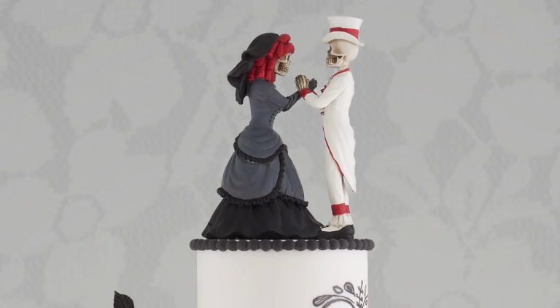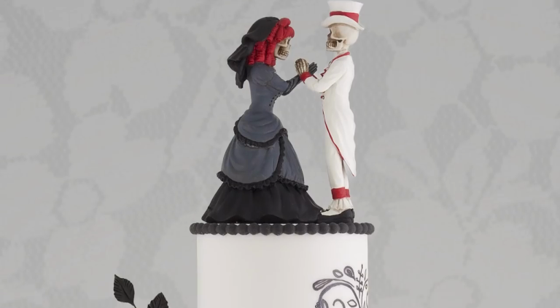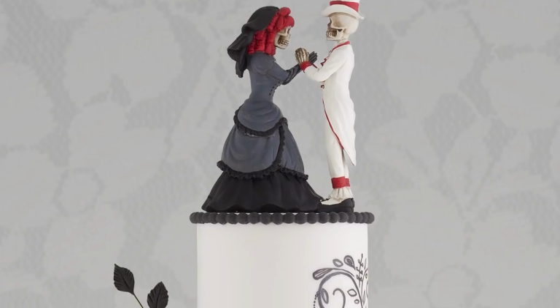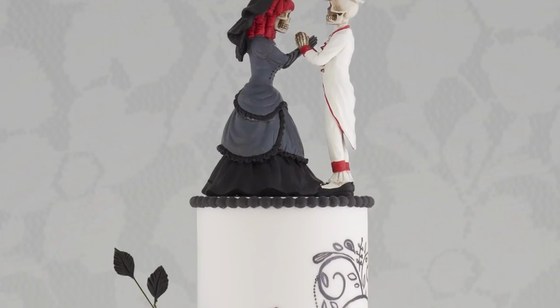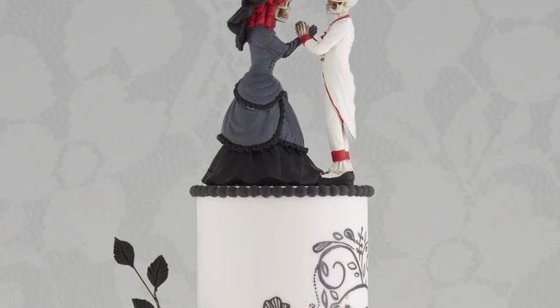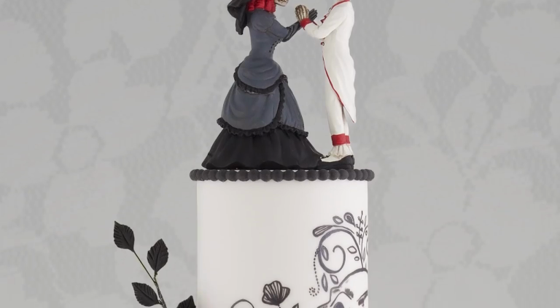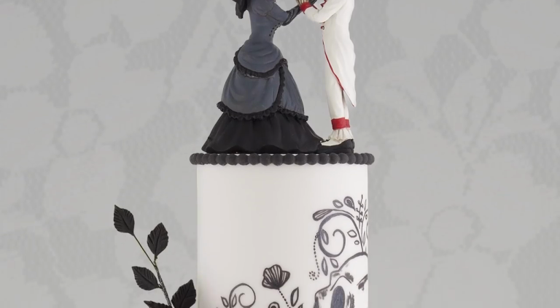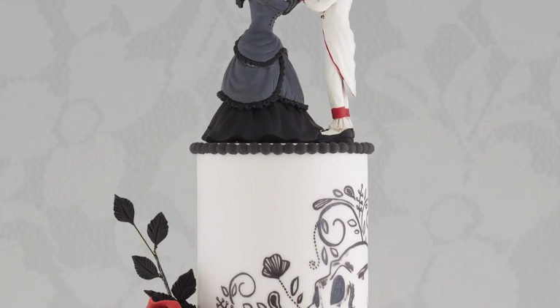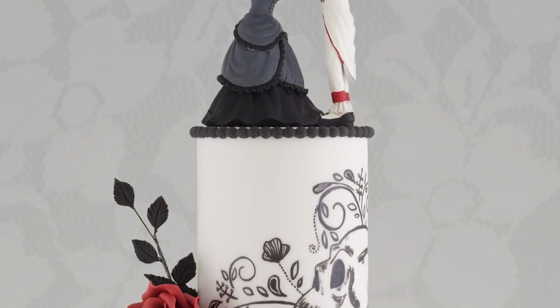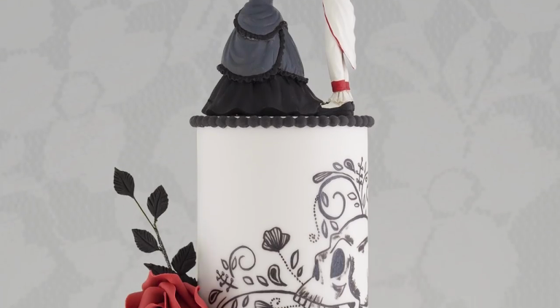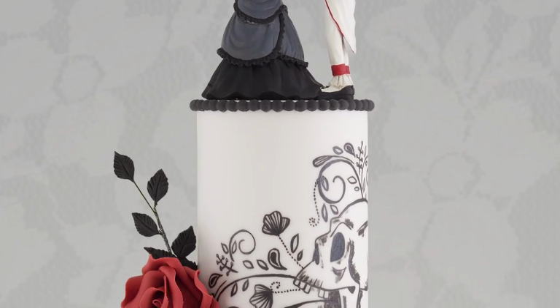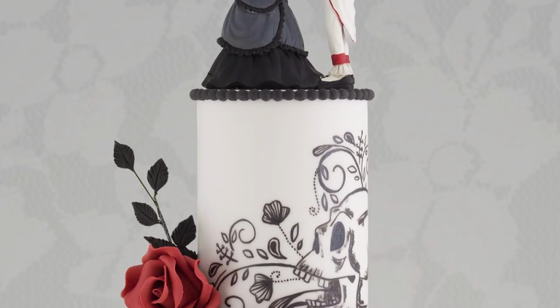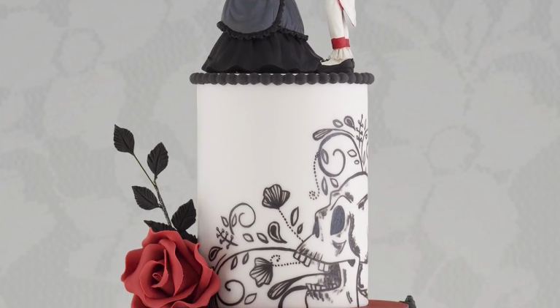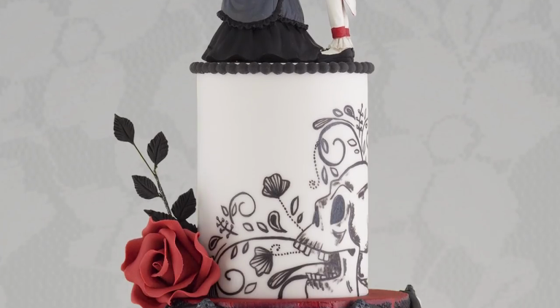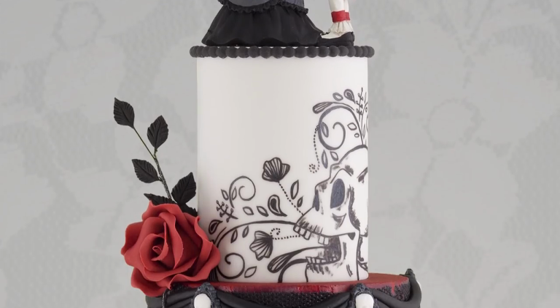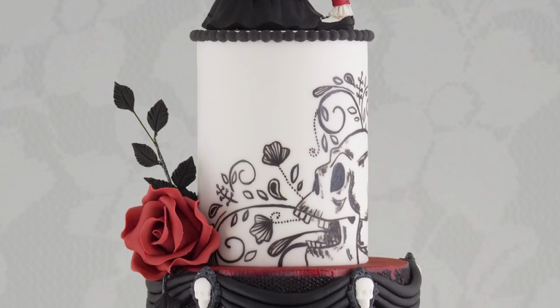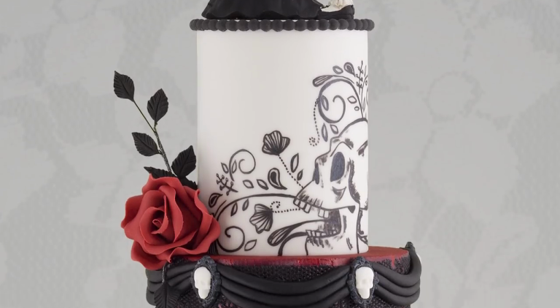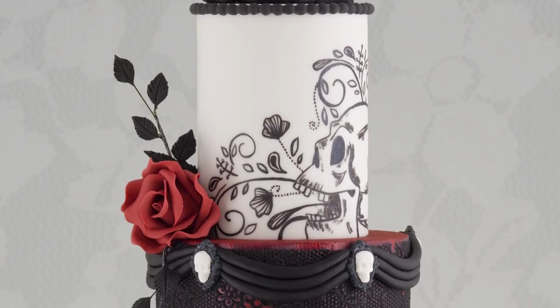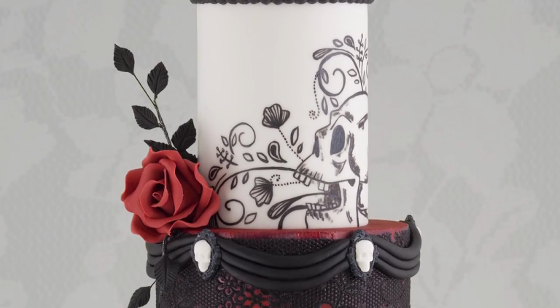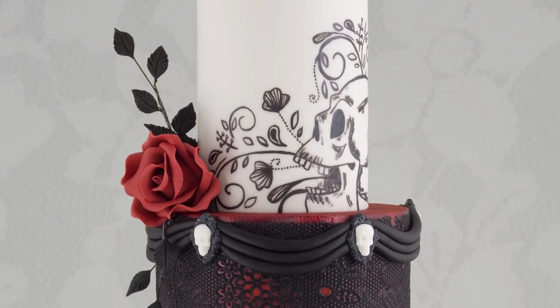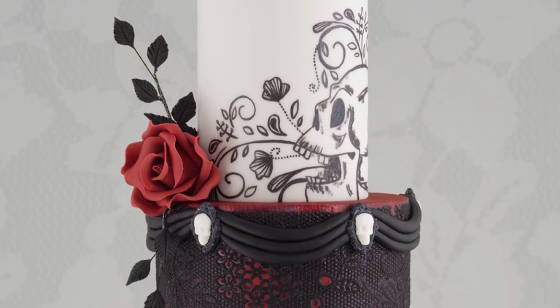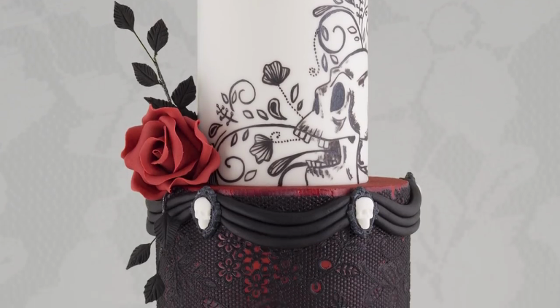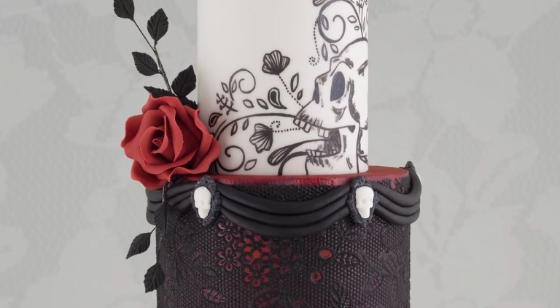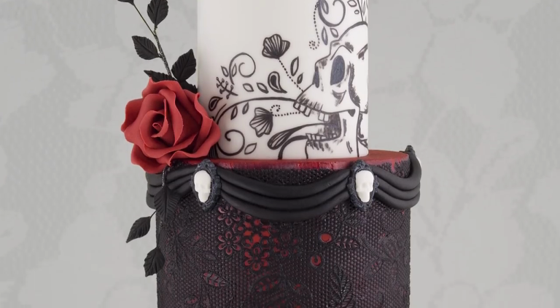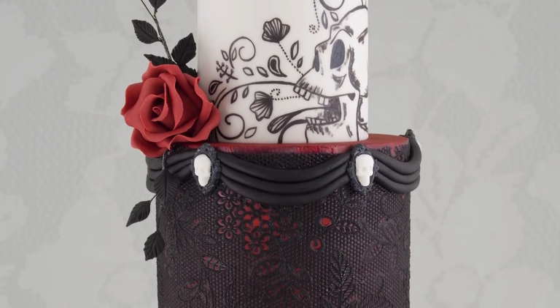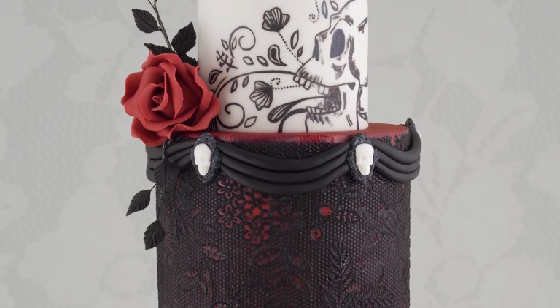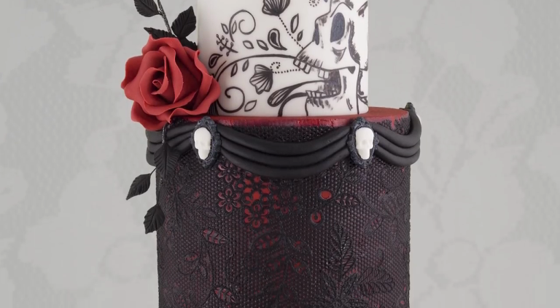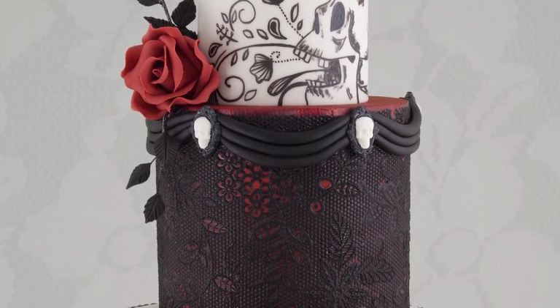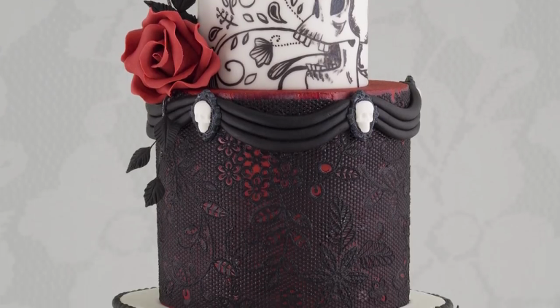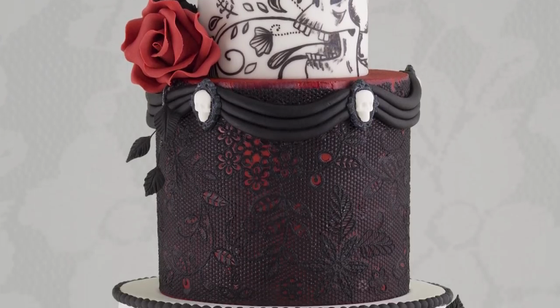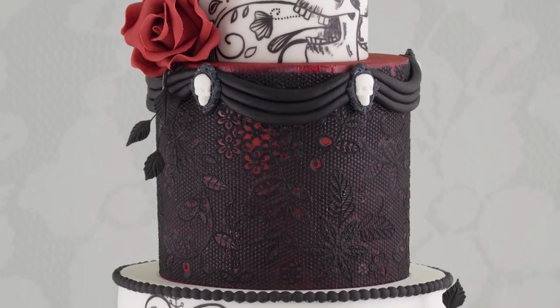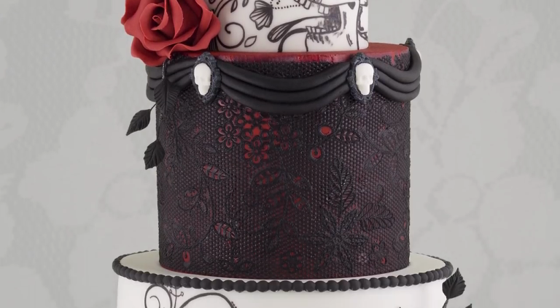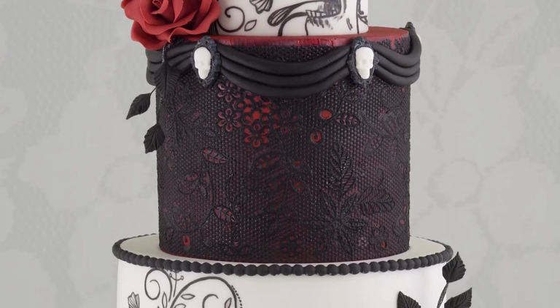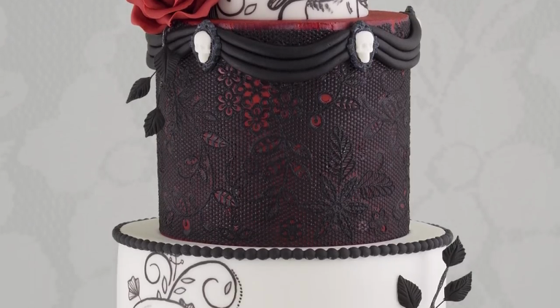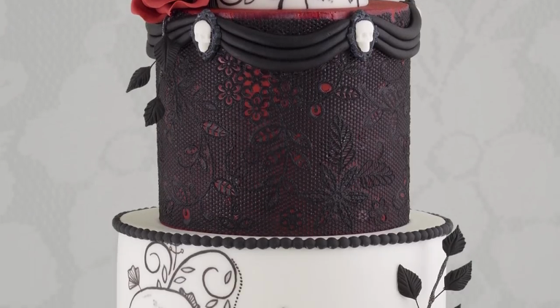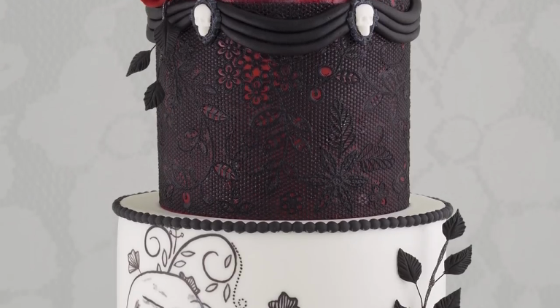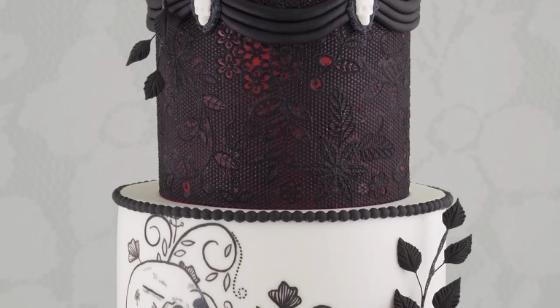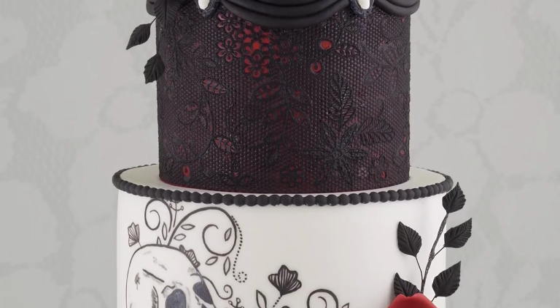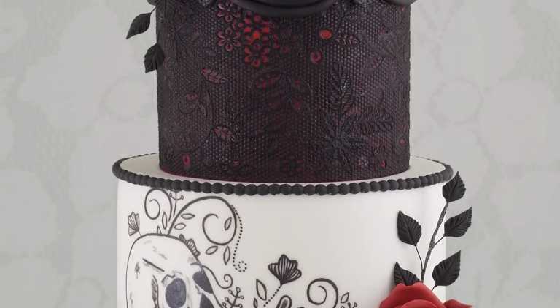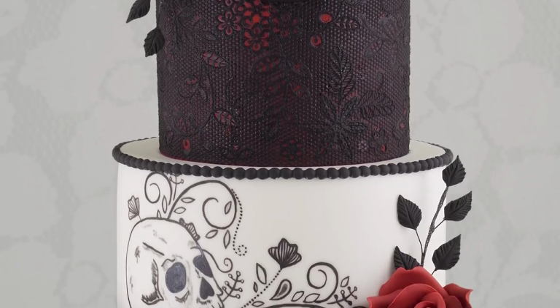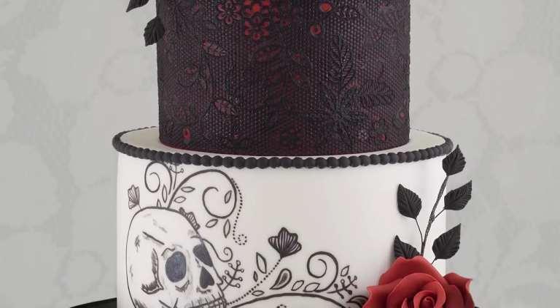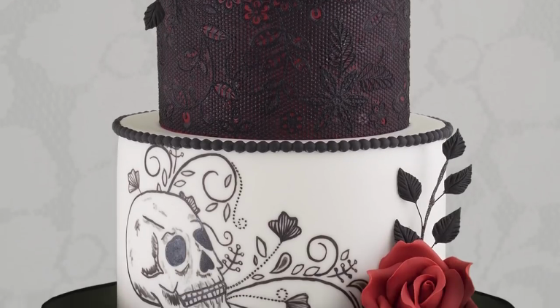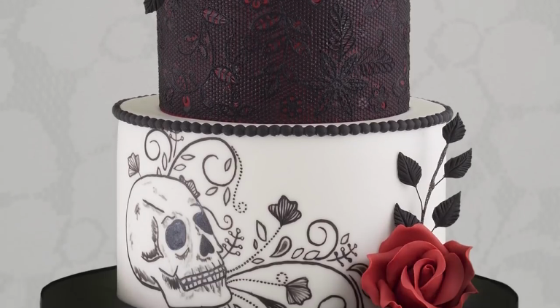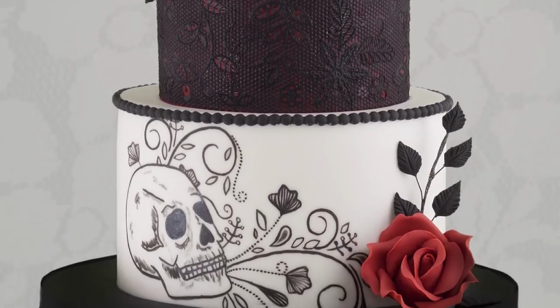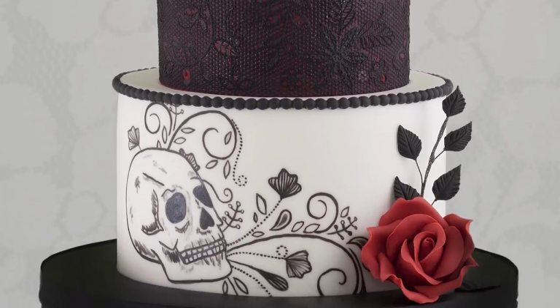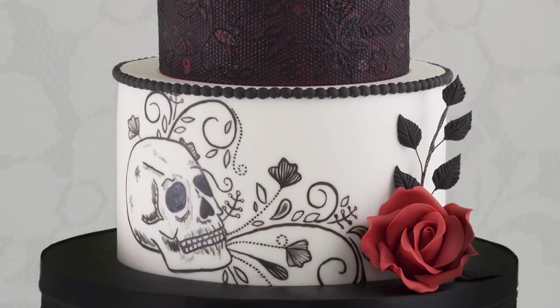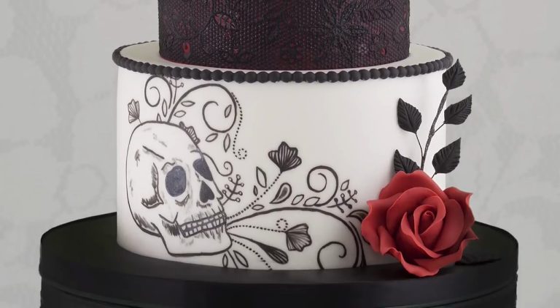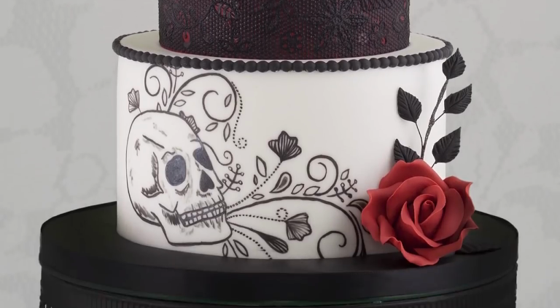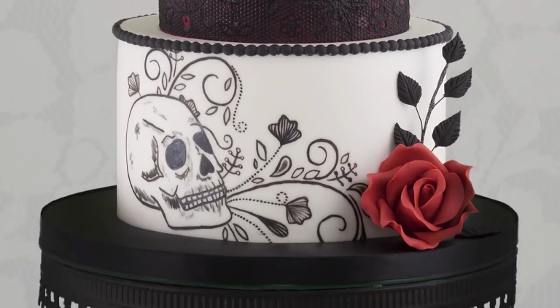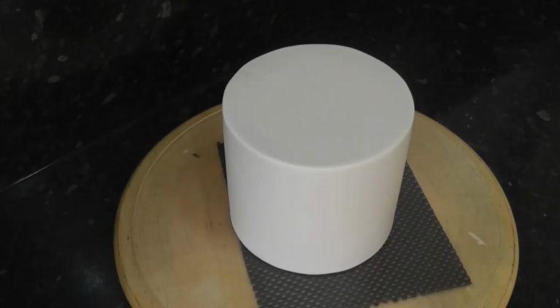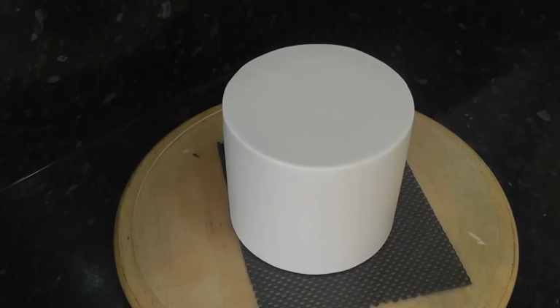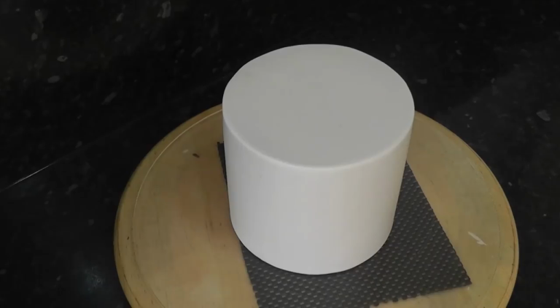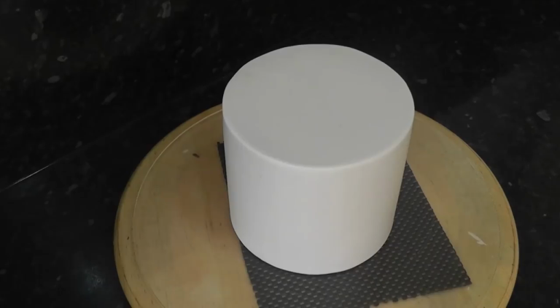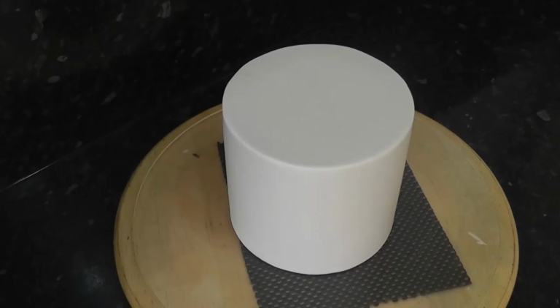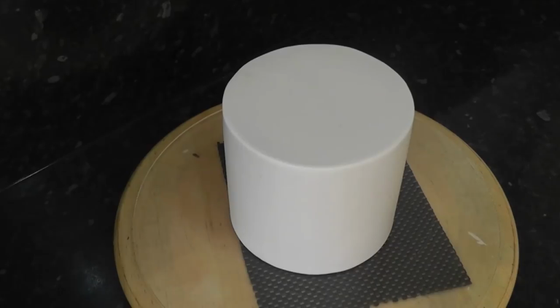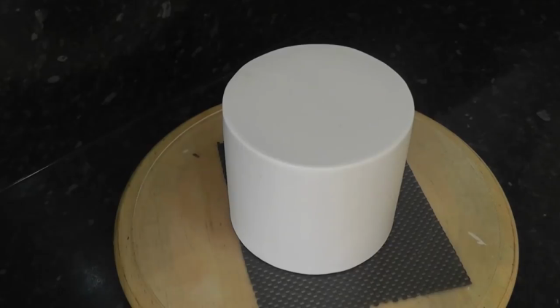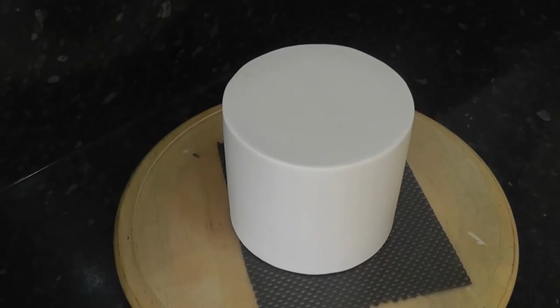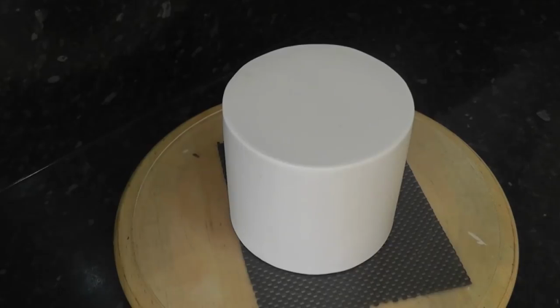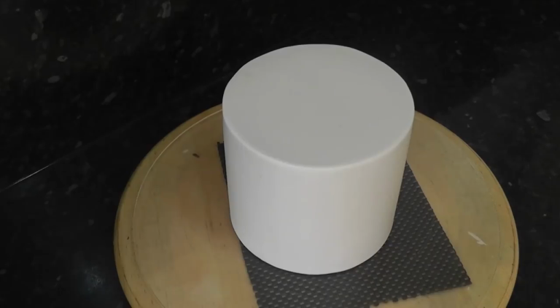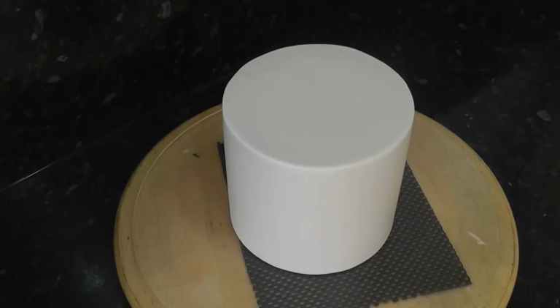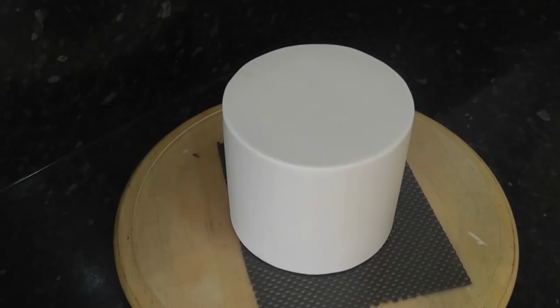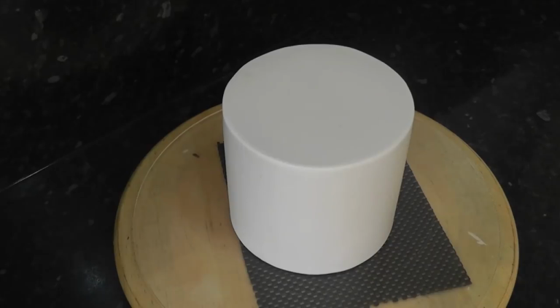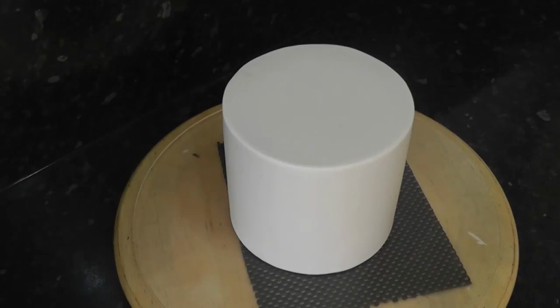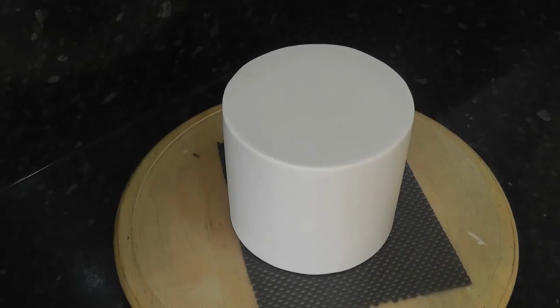Hey guys, today's tutorial is a gothic skull wedding cake with a bit of hand painting, roses, and edible lace.